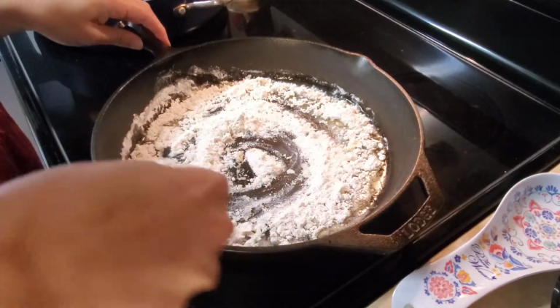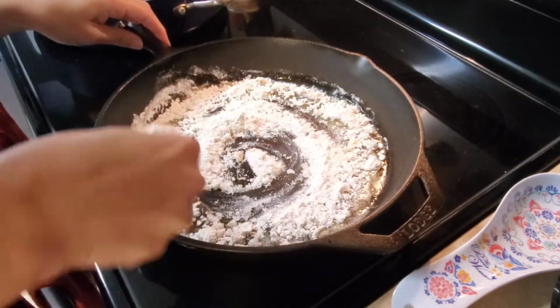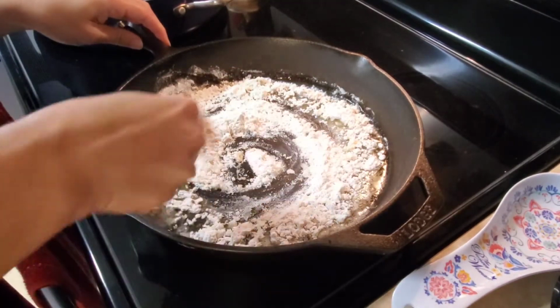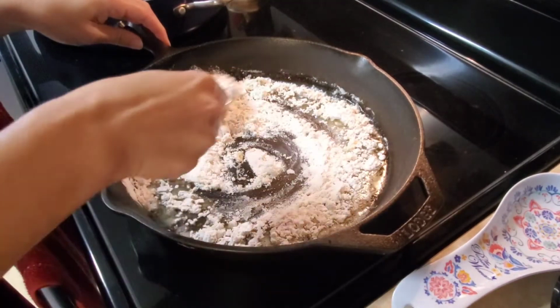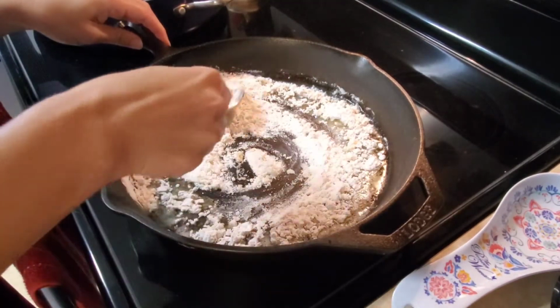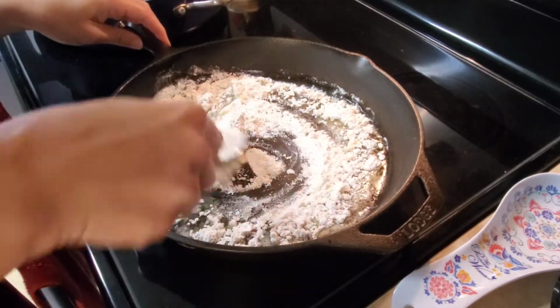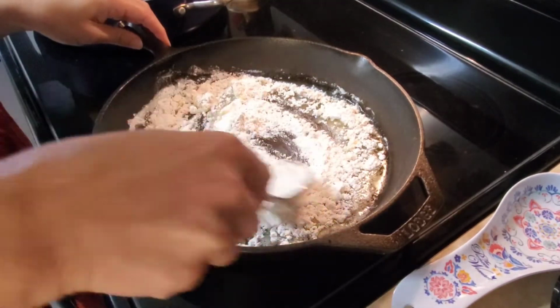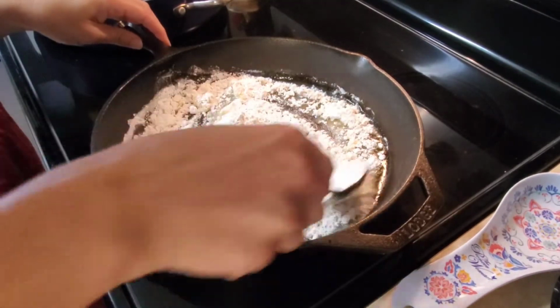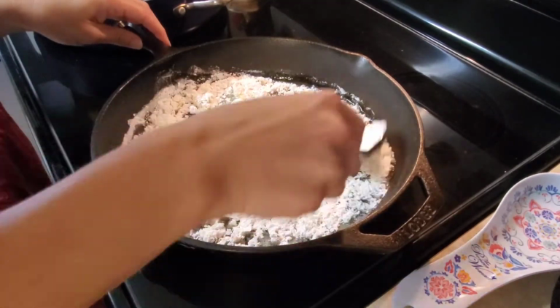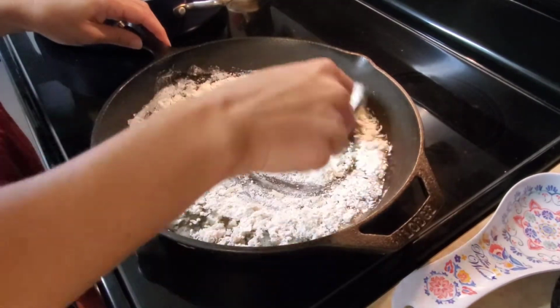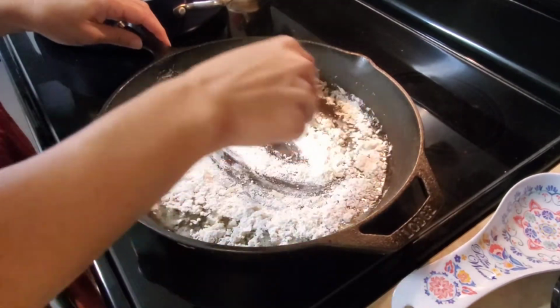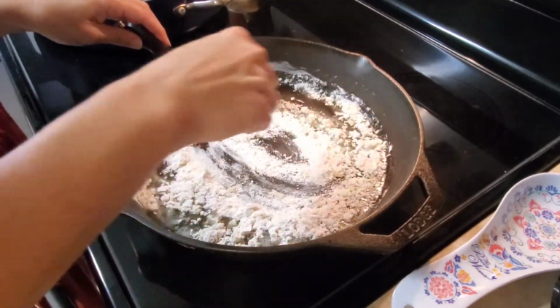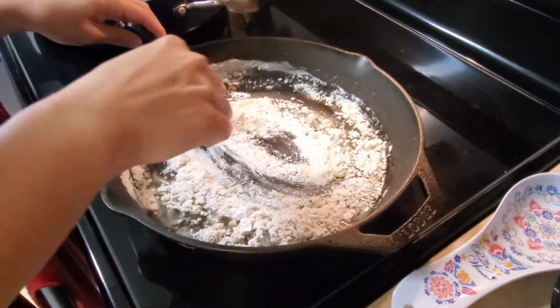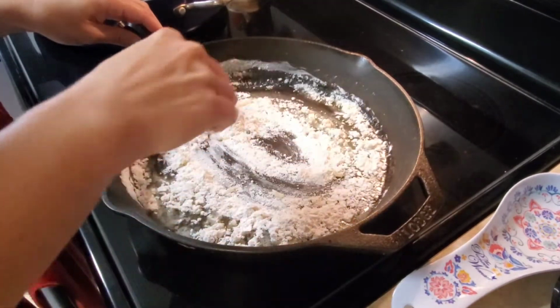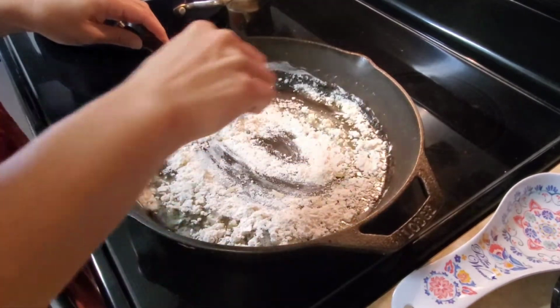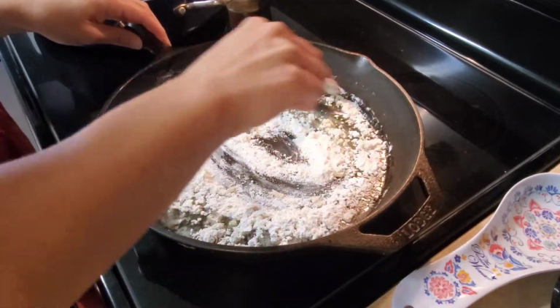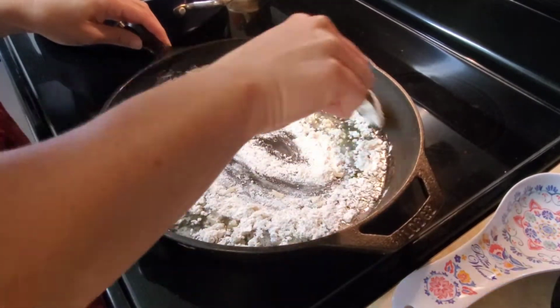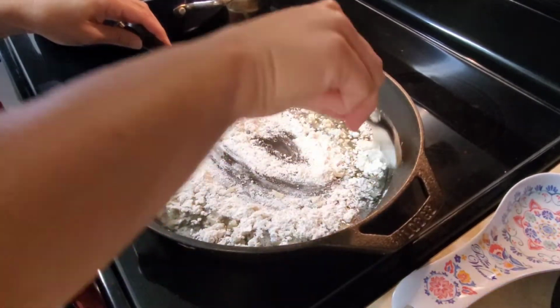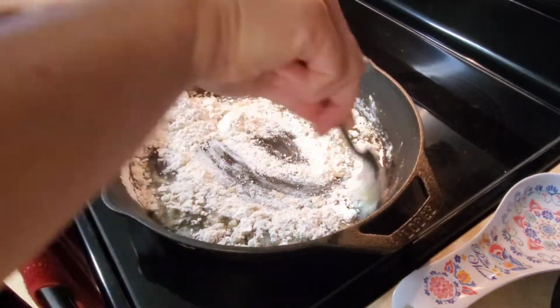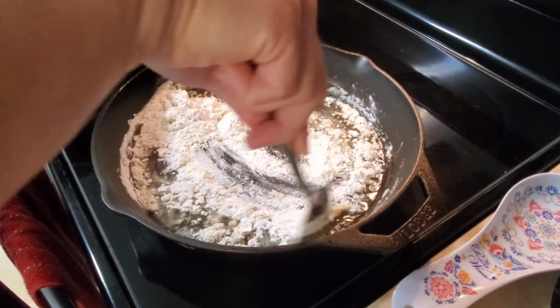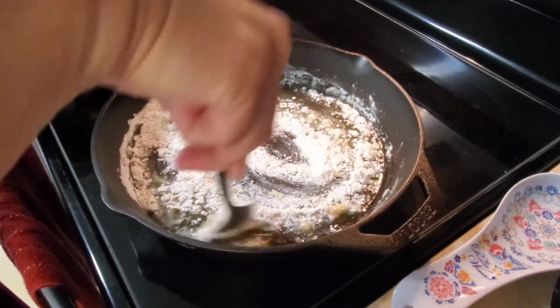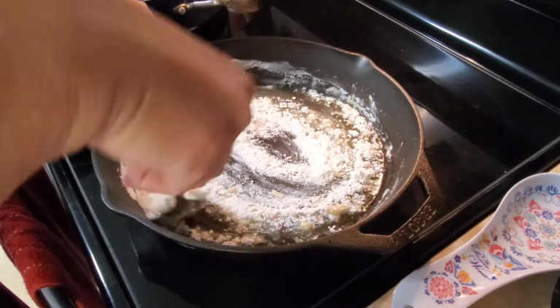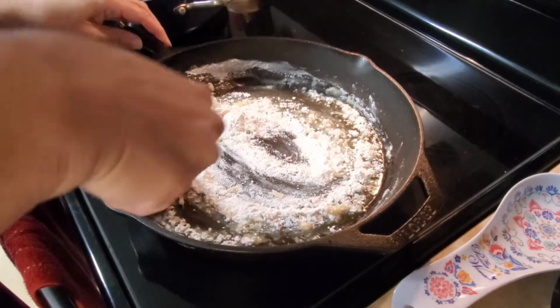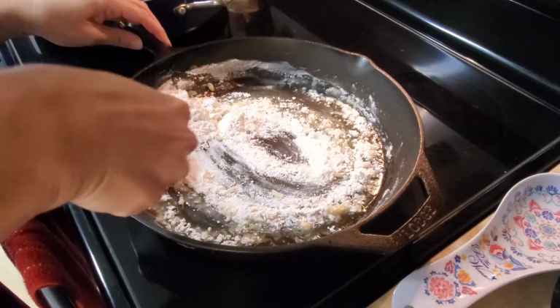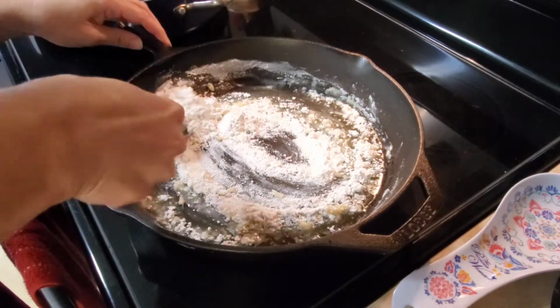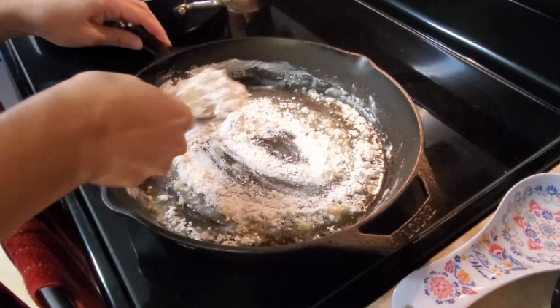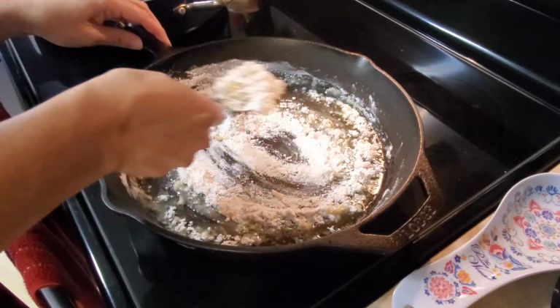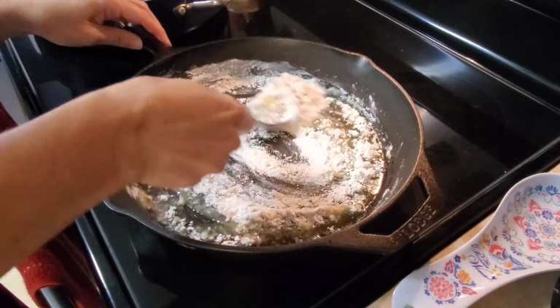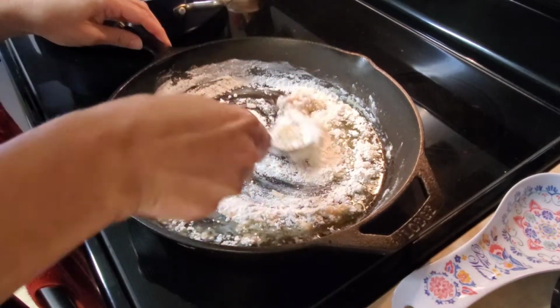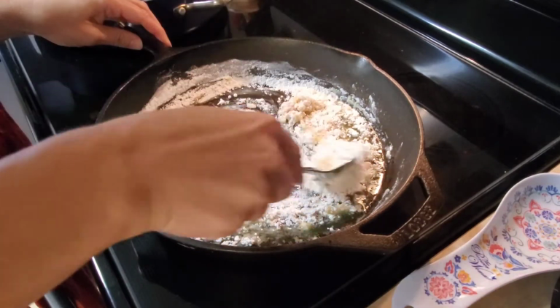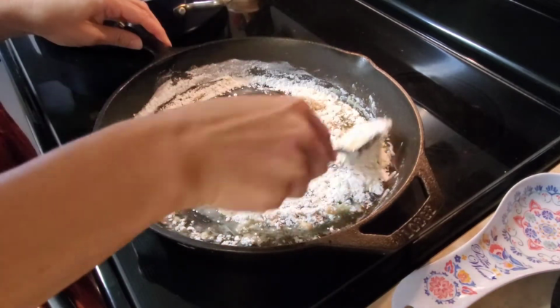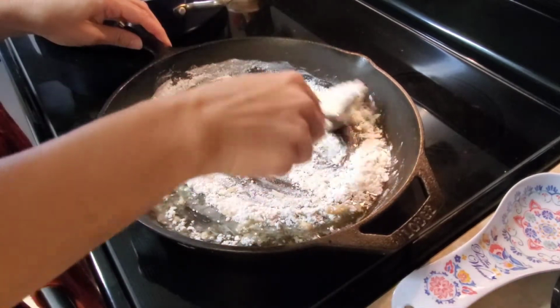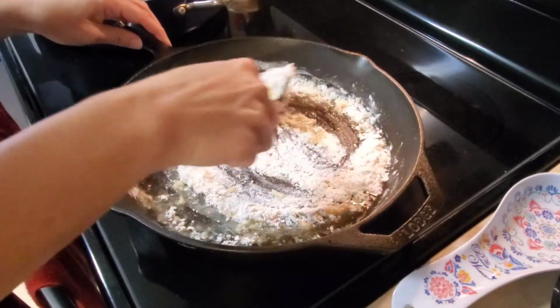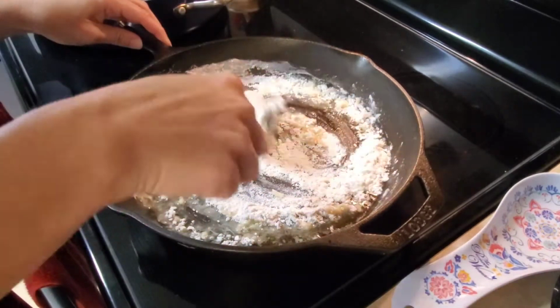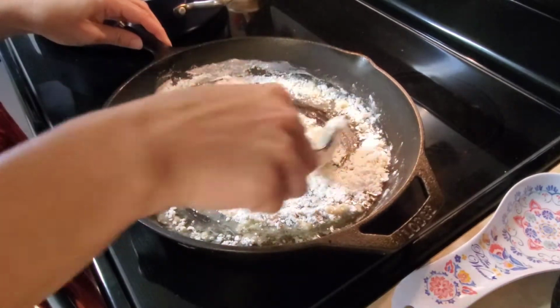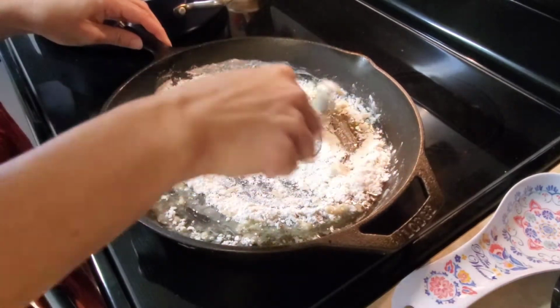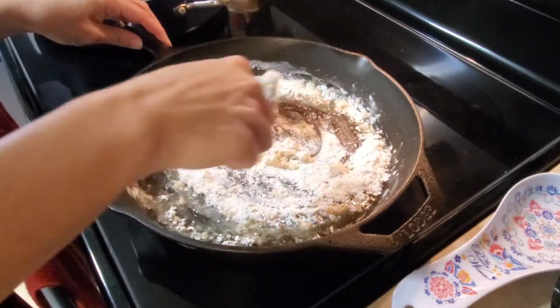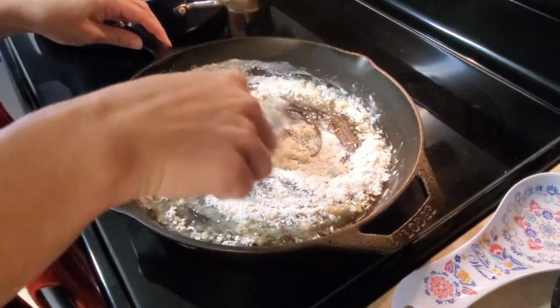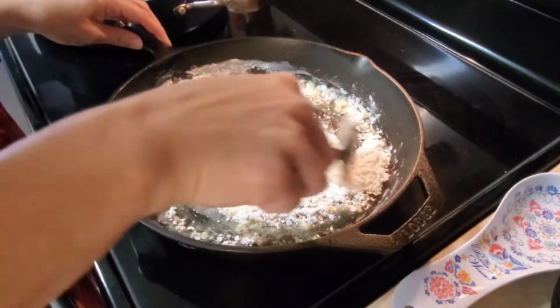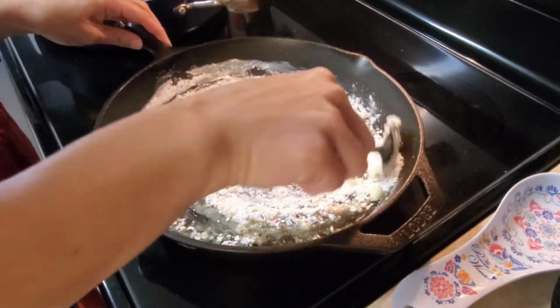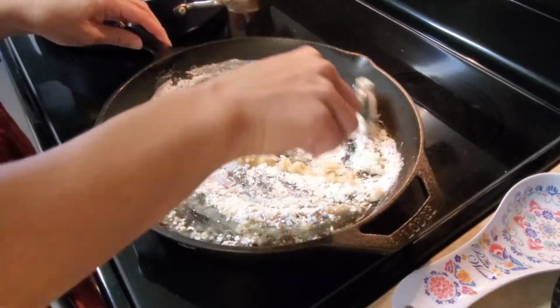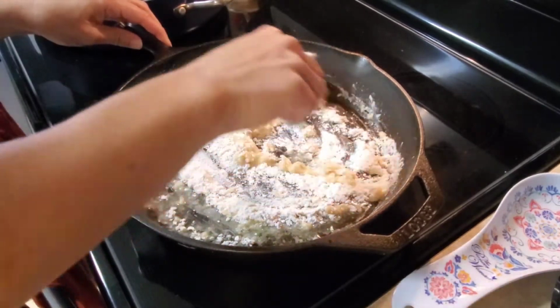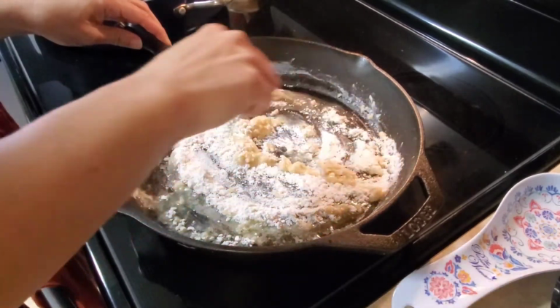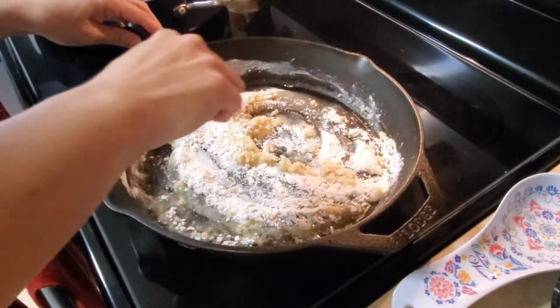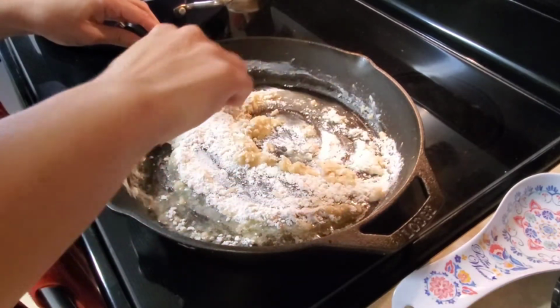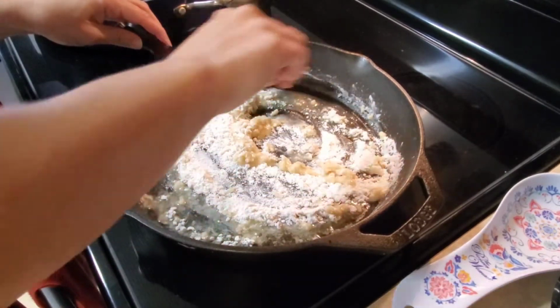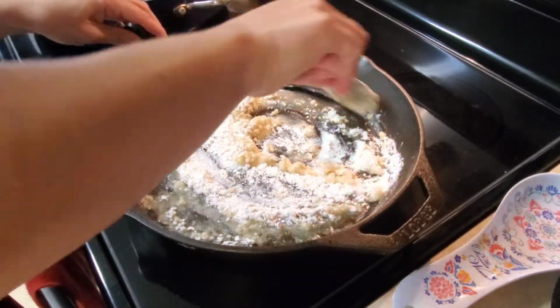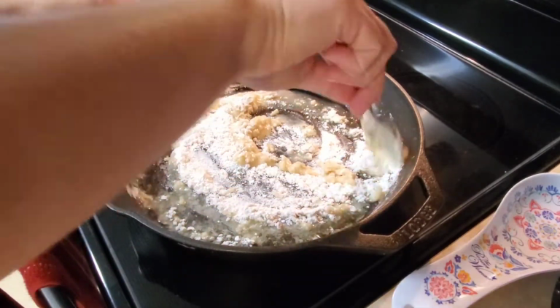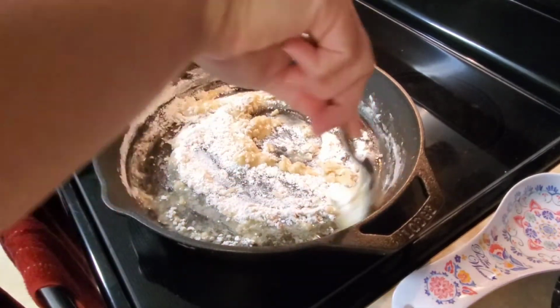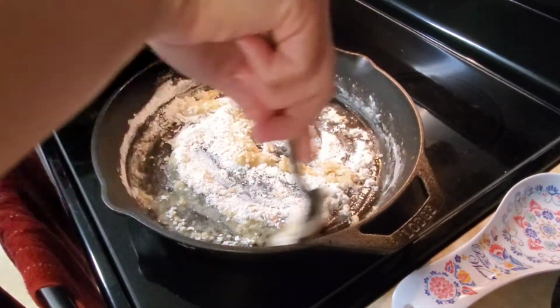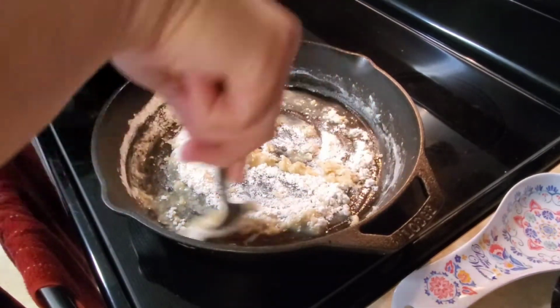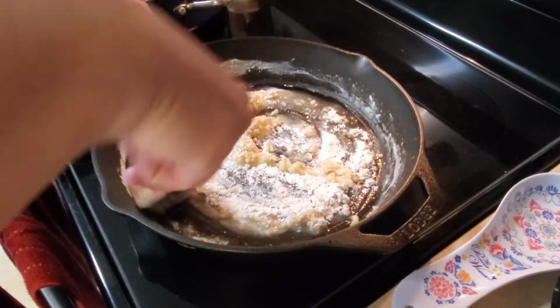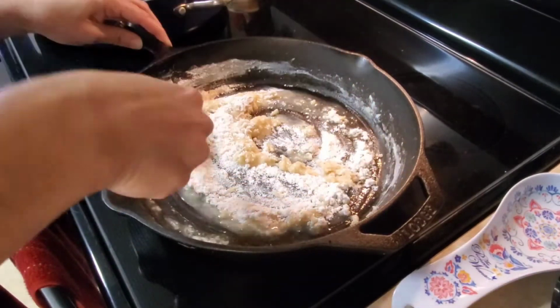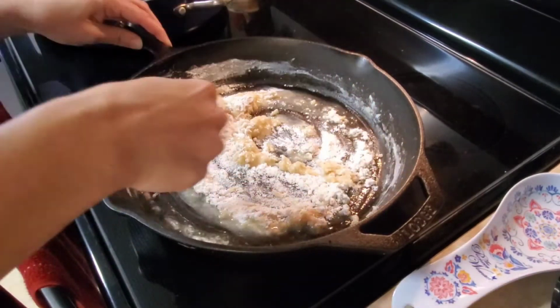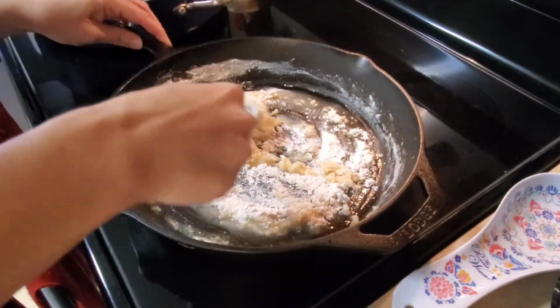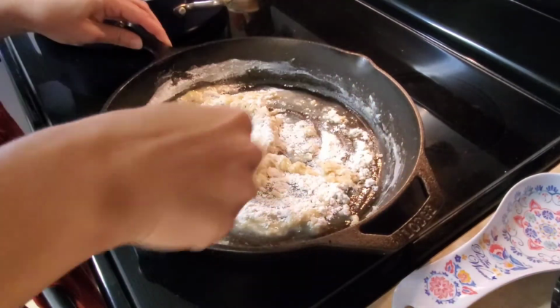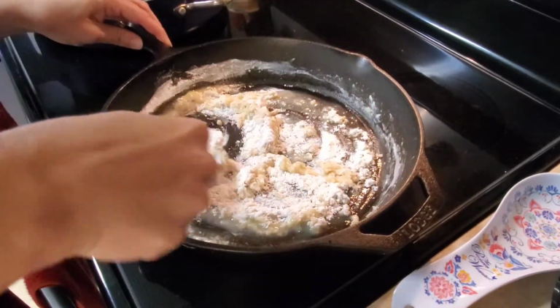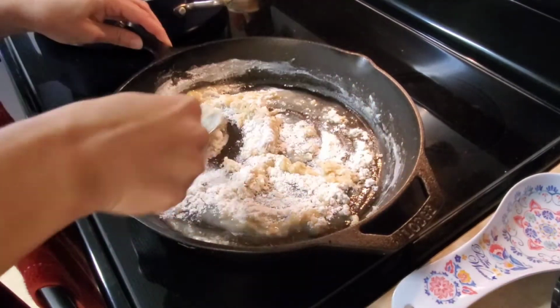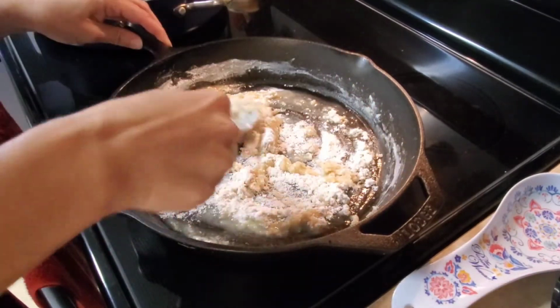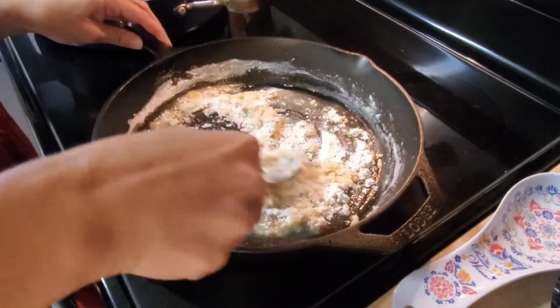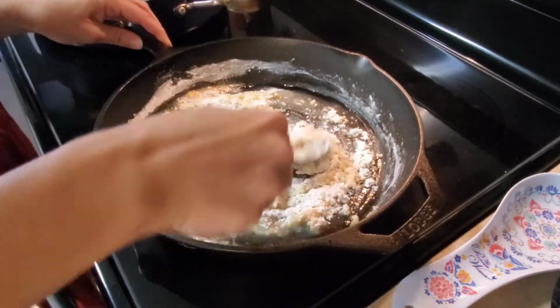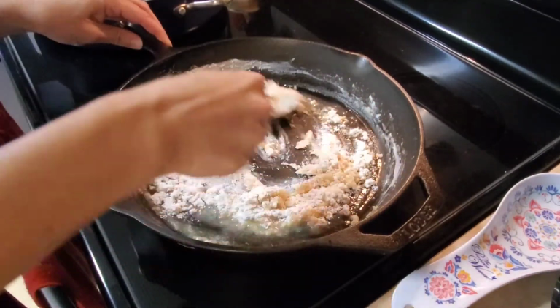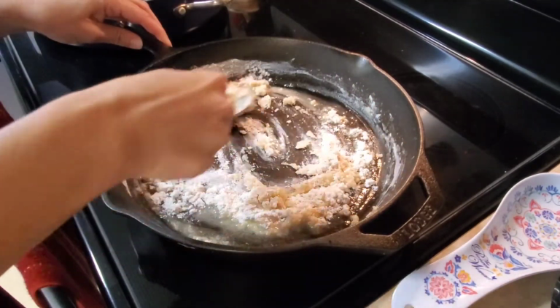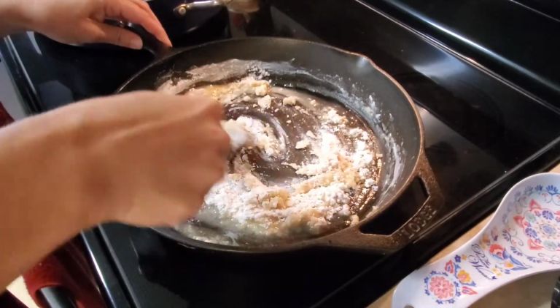We love breakfast for dinner. What about you all? Let me know in the comments below if you like to eat breakfast for dinner.